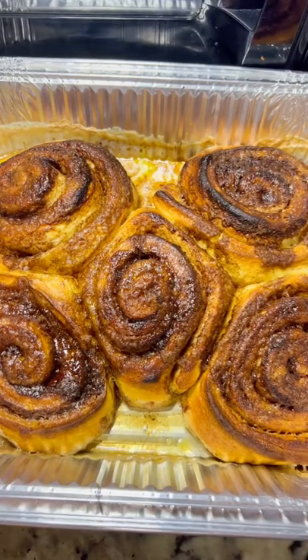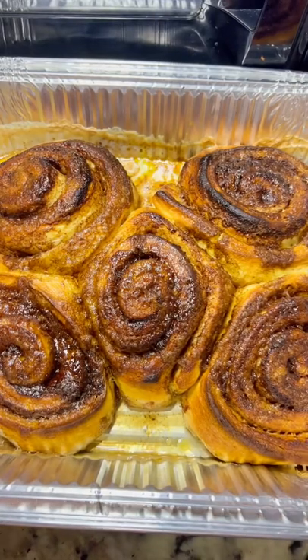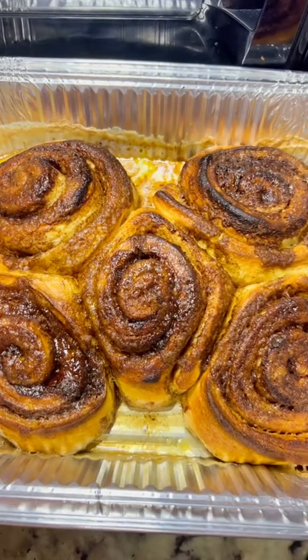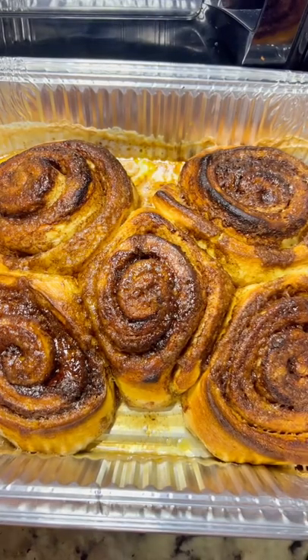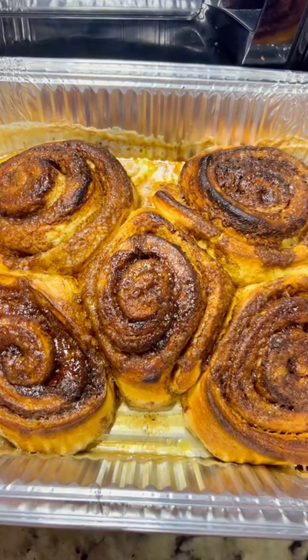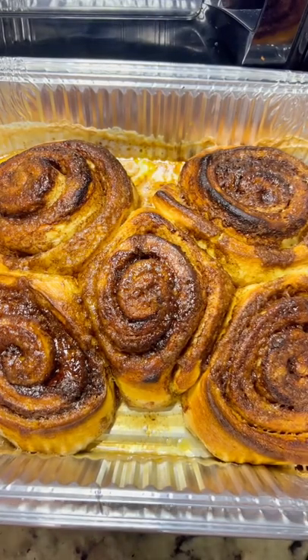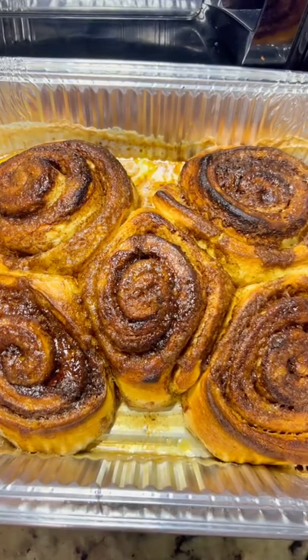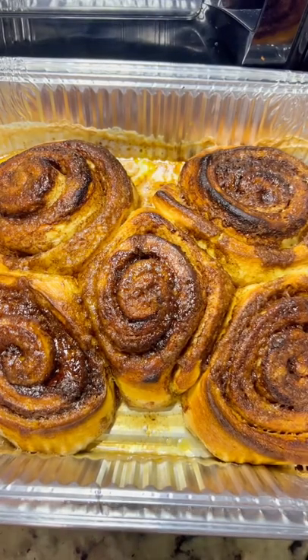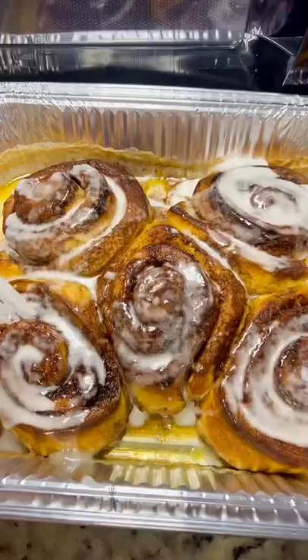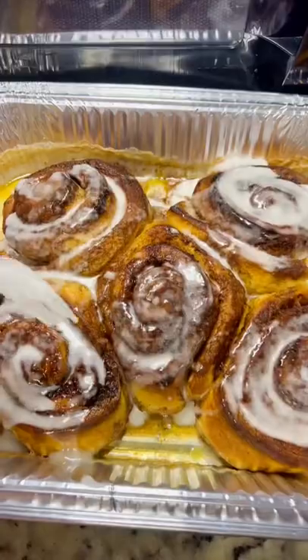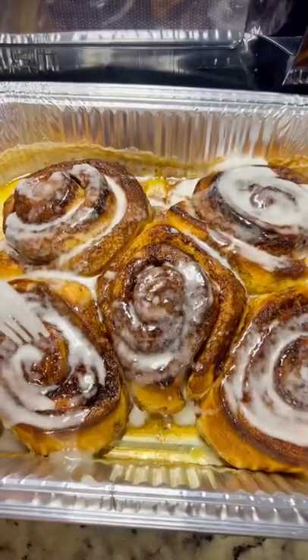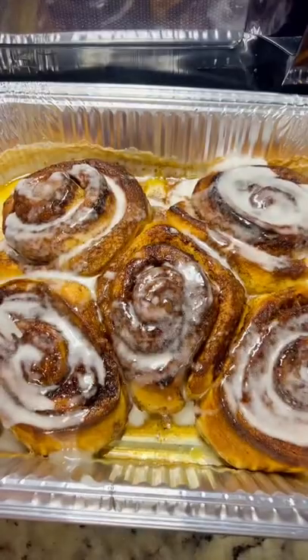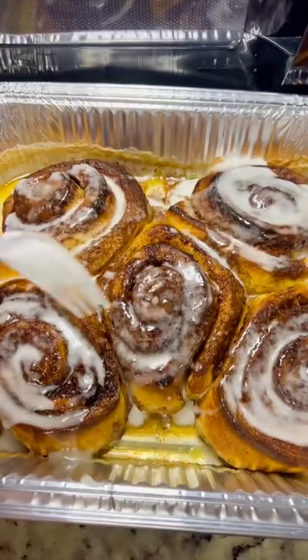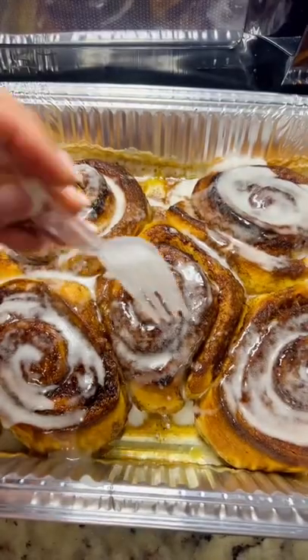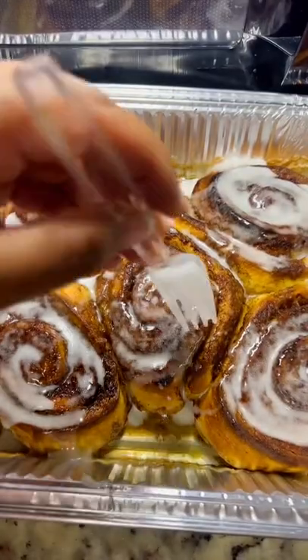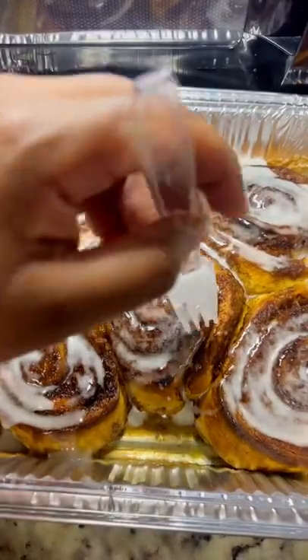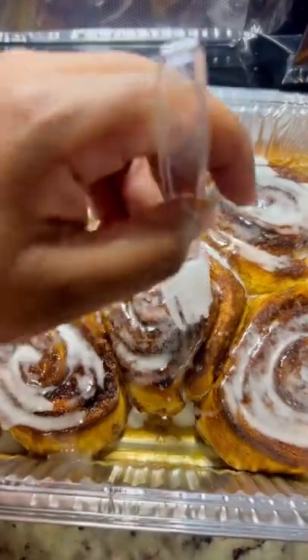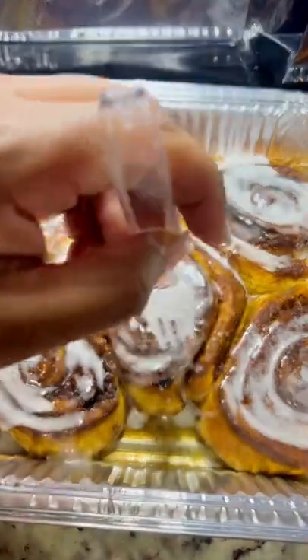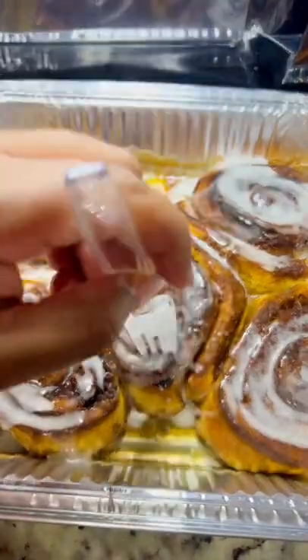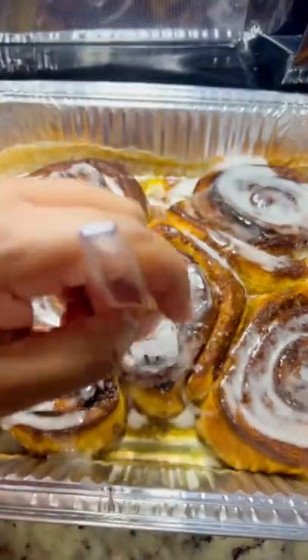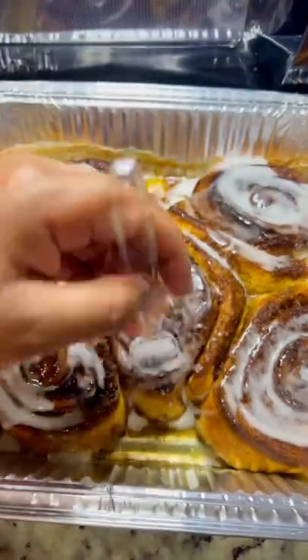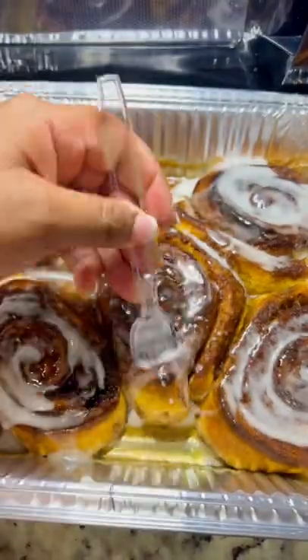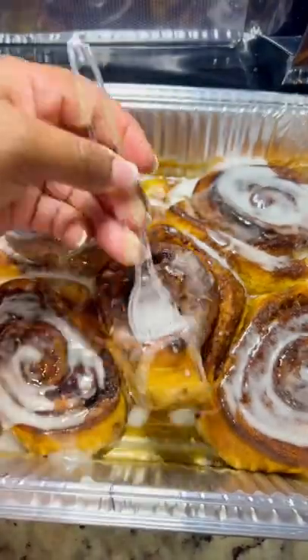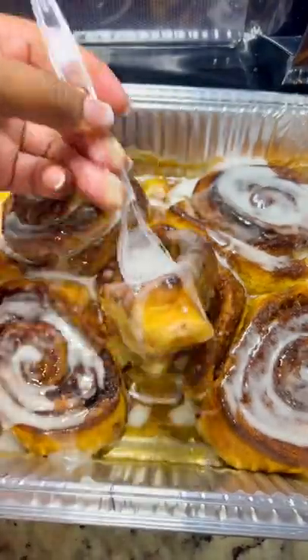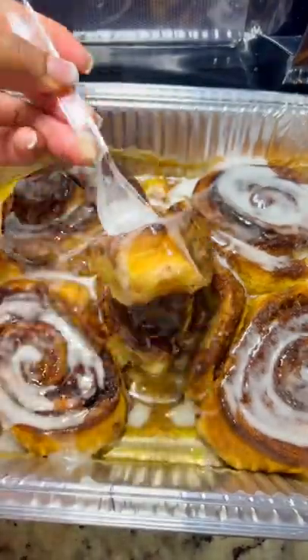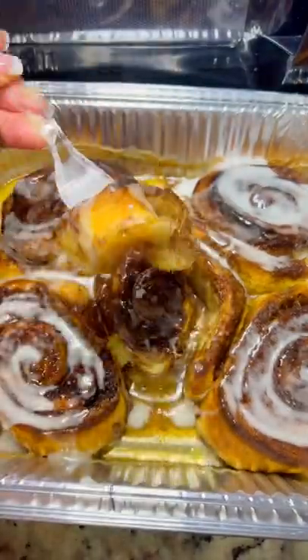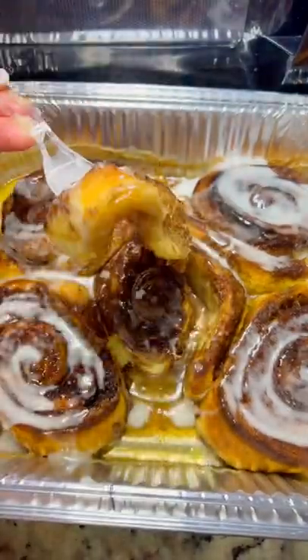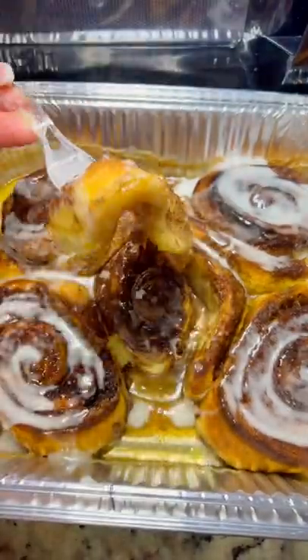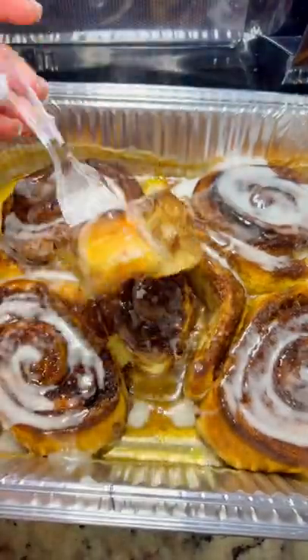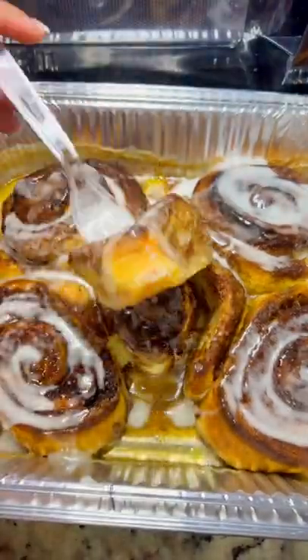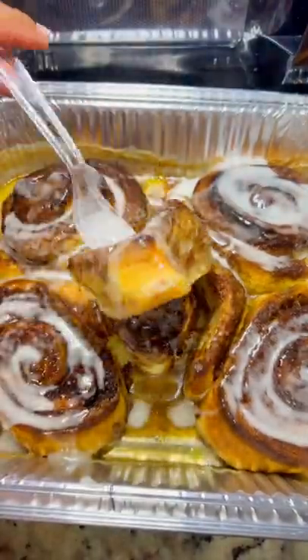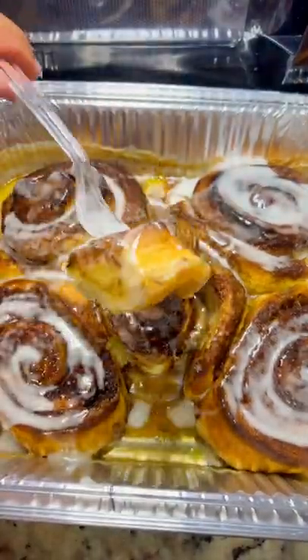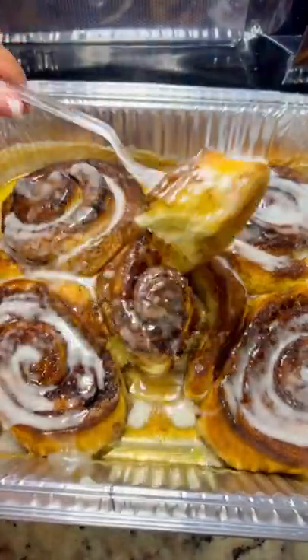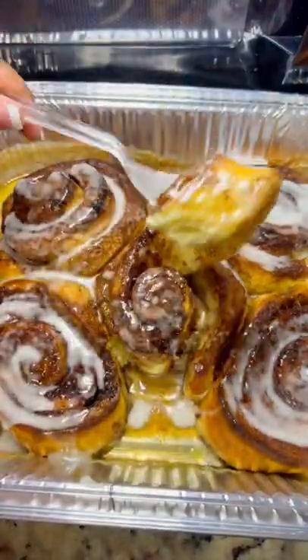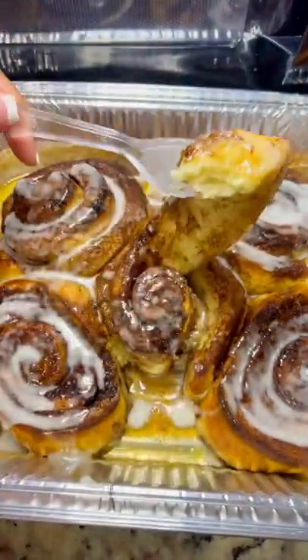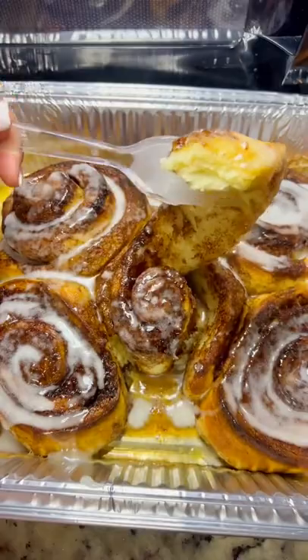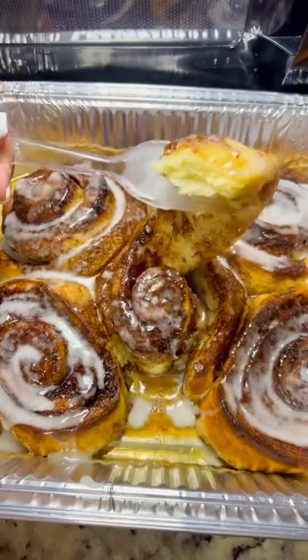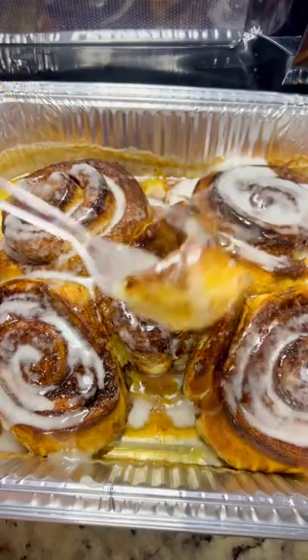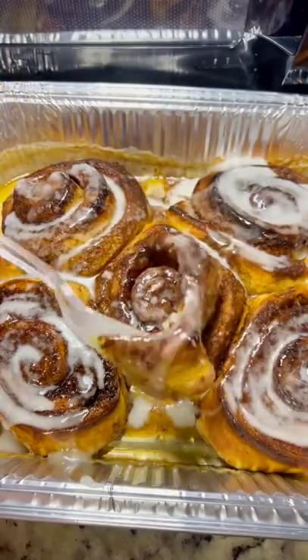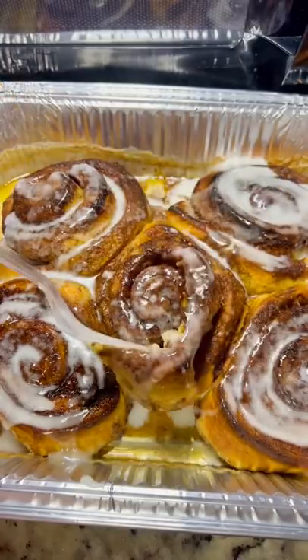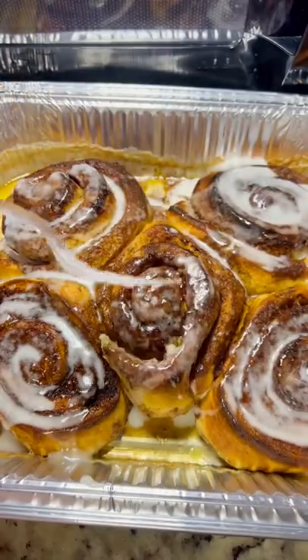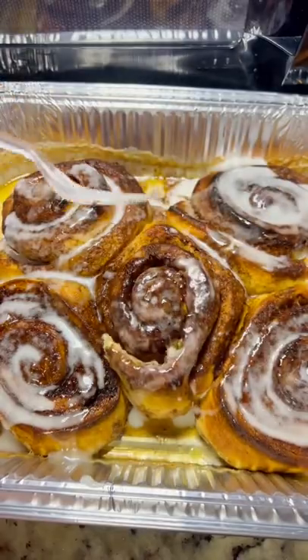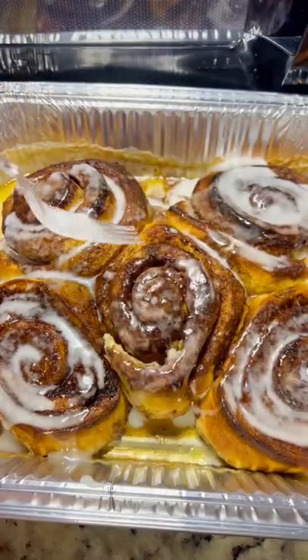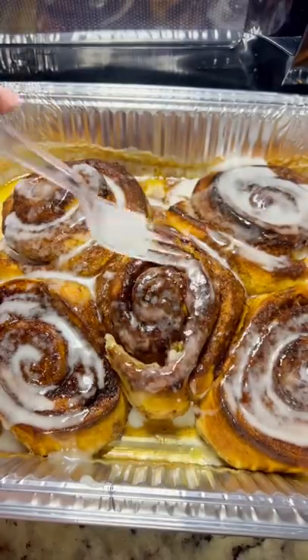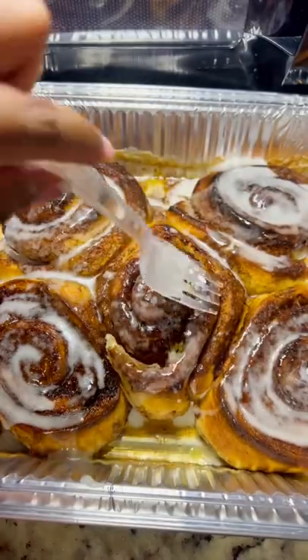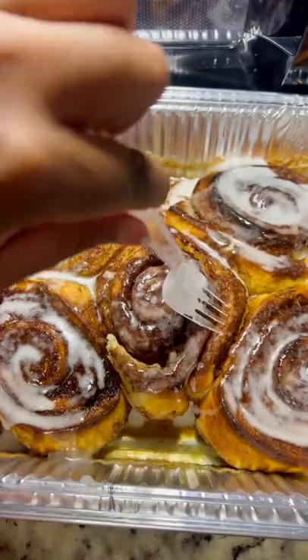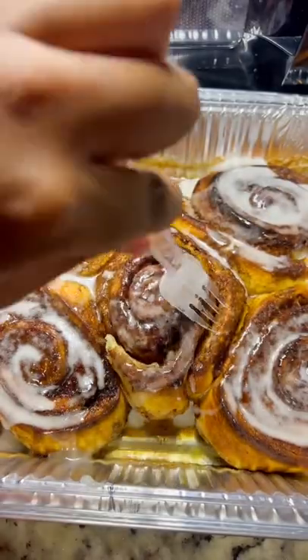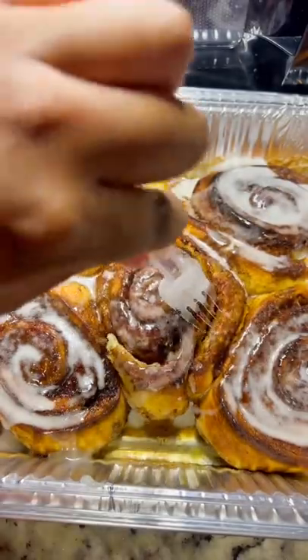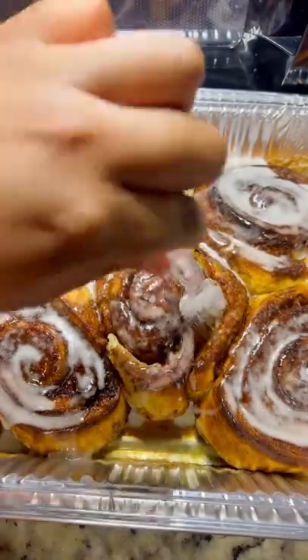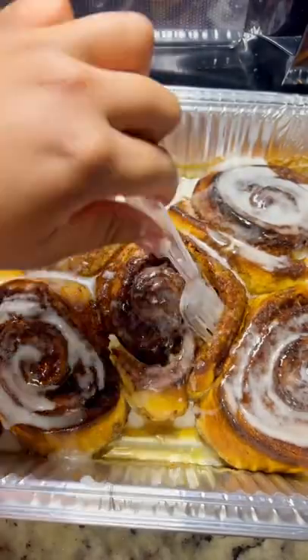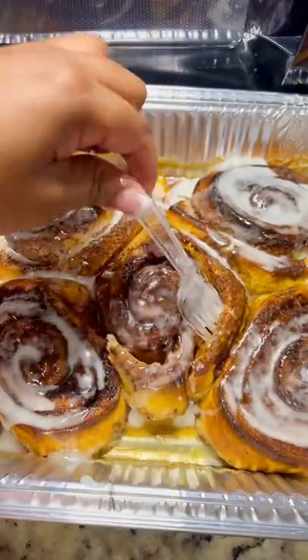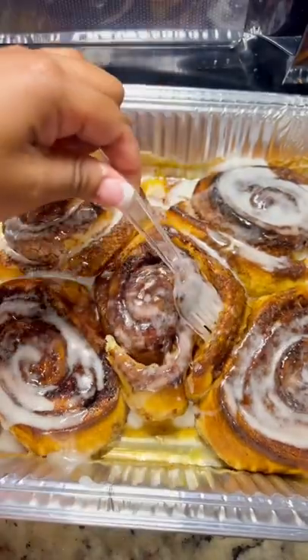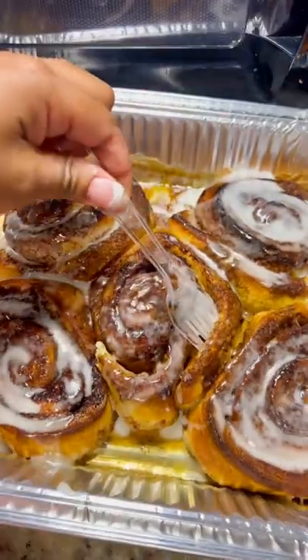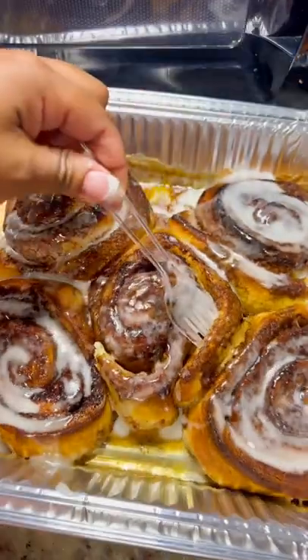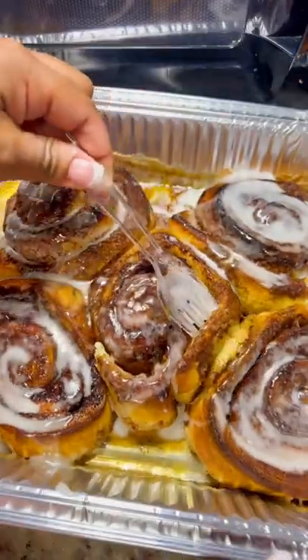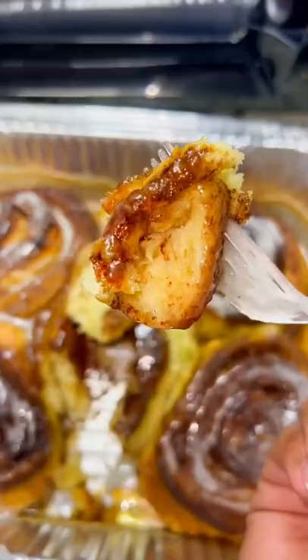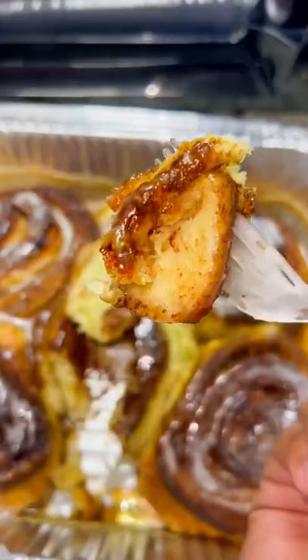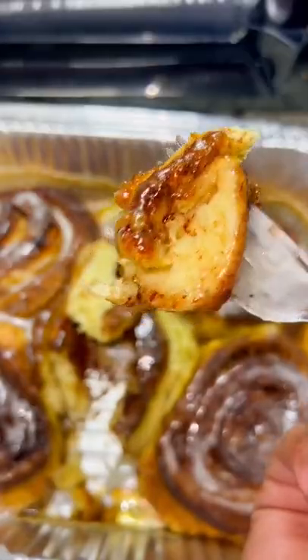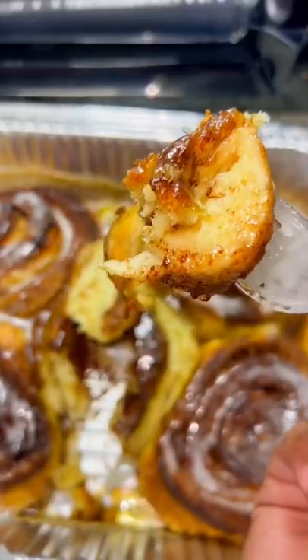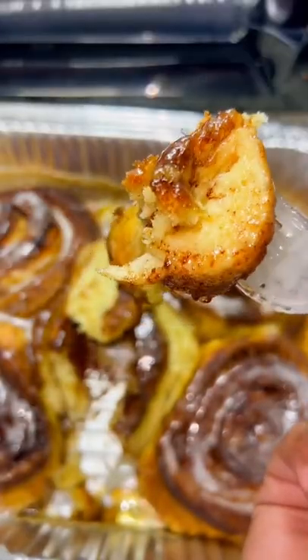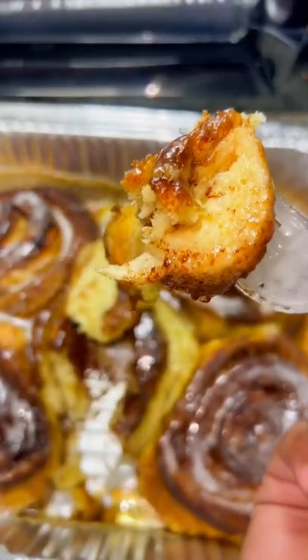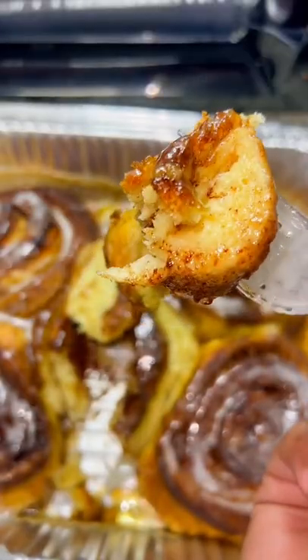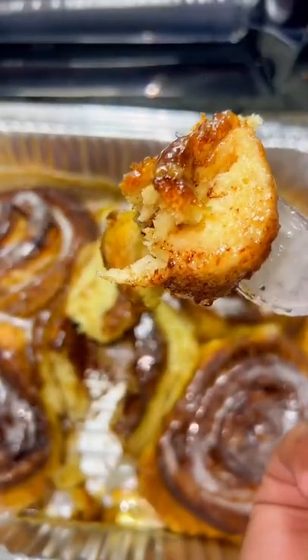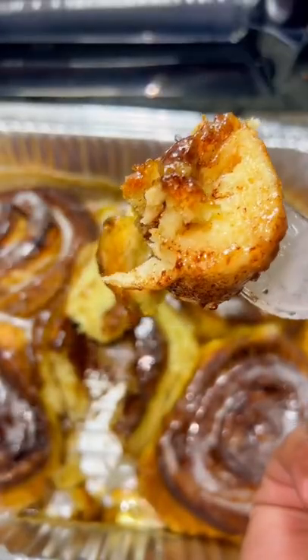Then I put my icing on and it came out so good. It tastes just like the ones right from the mall.